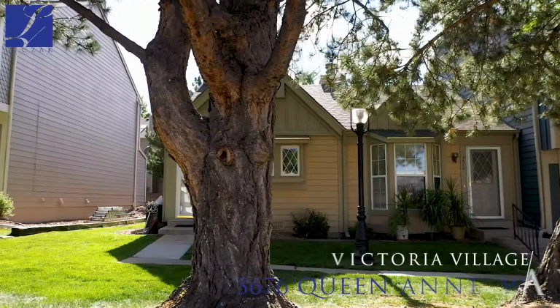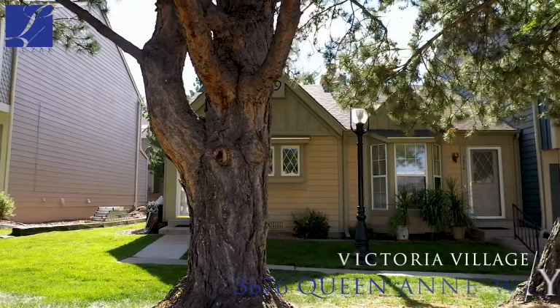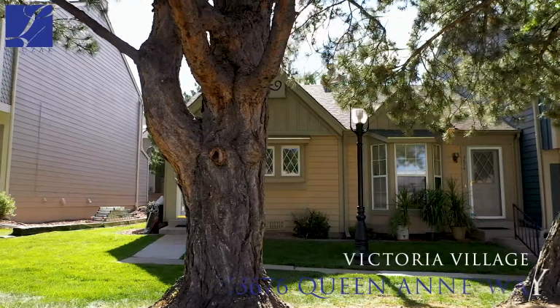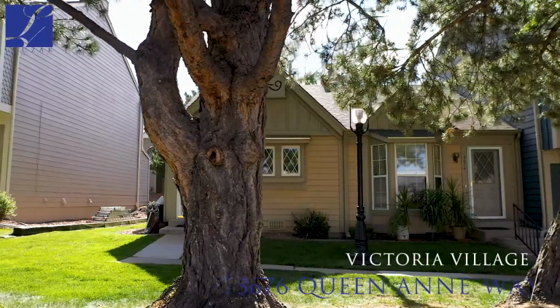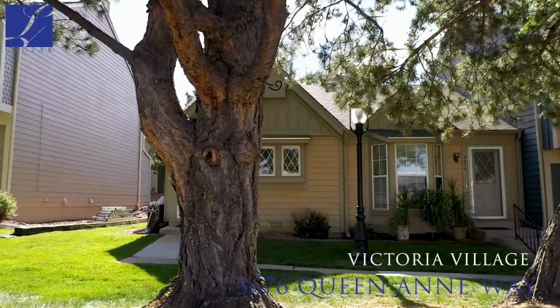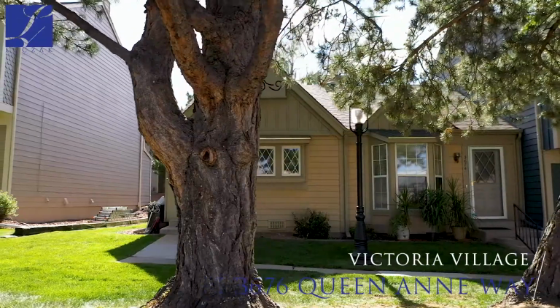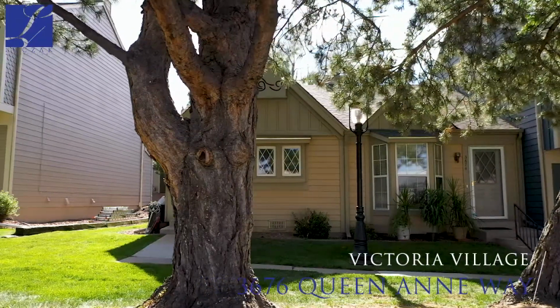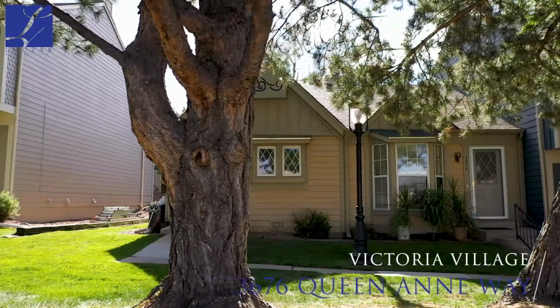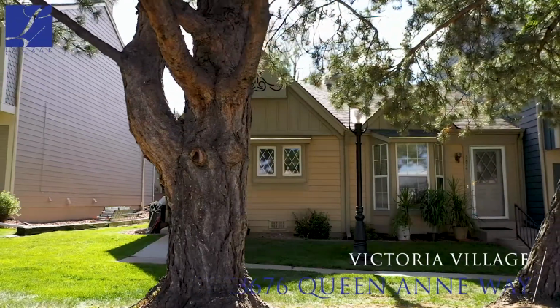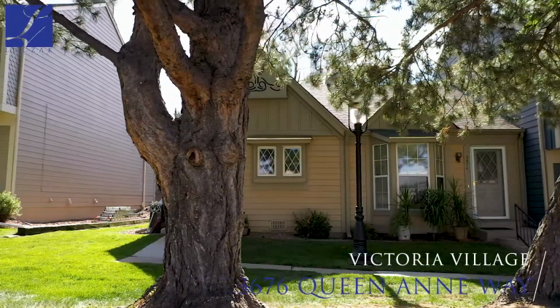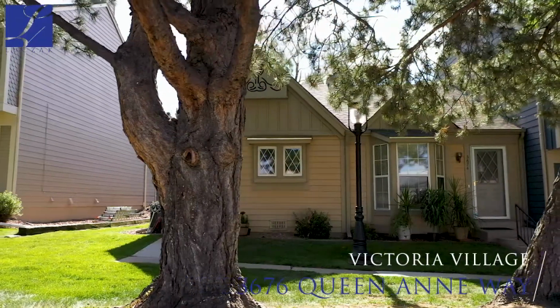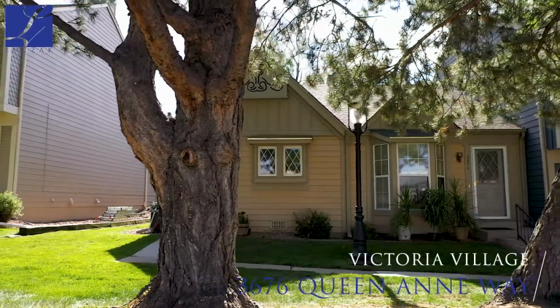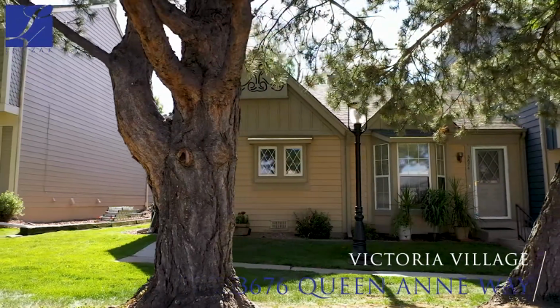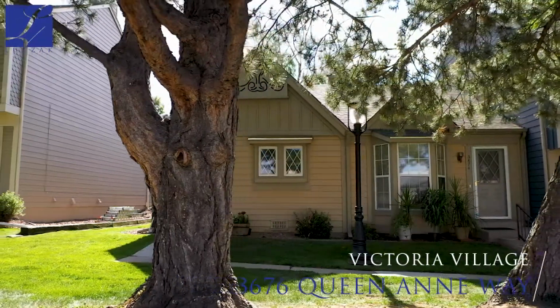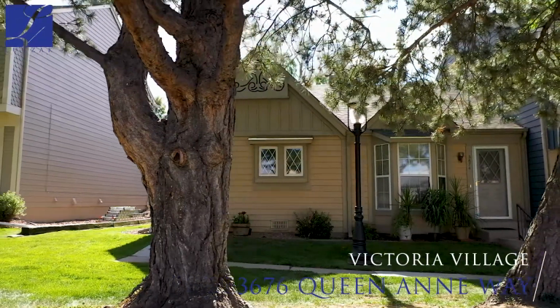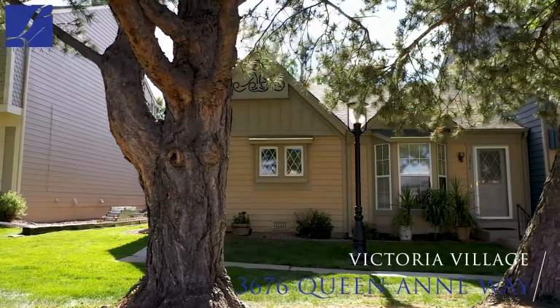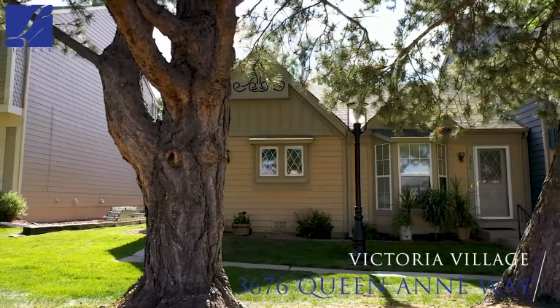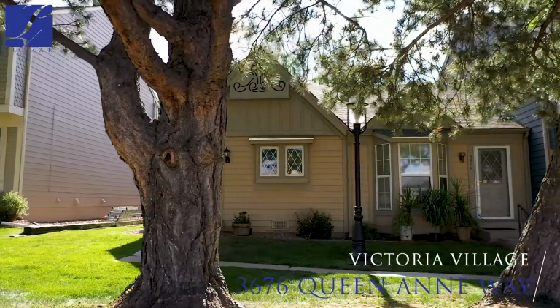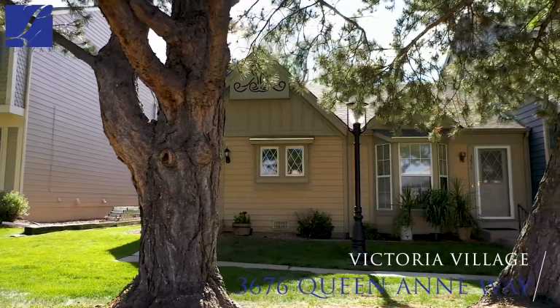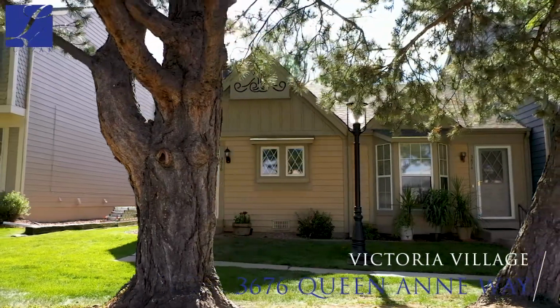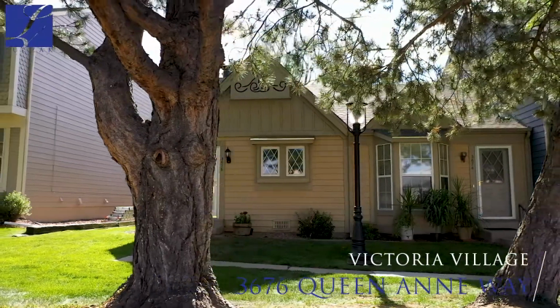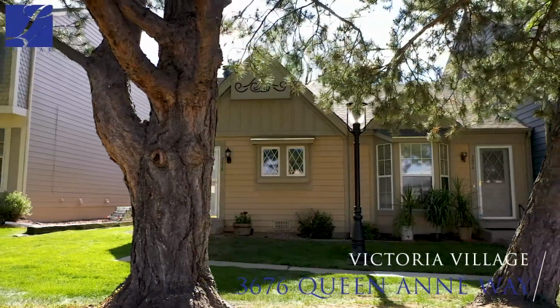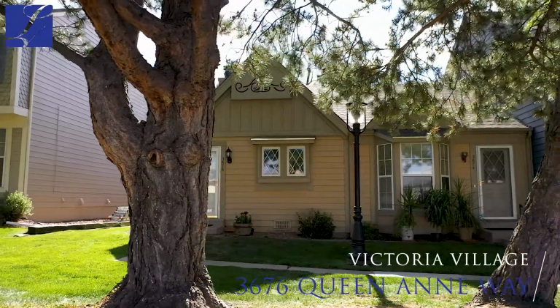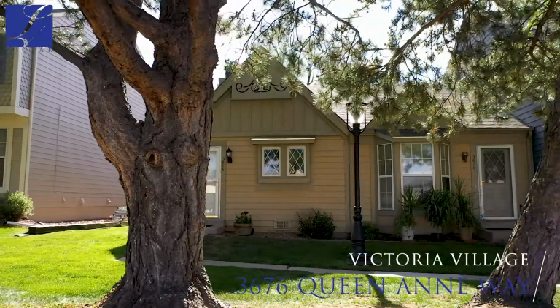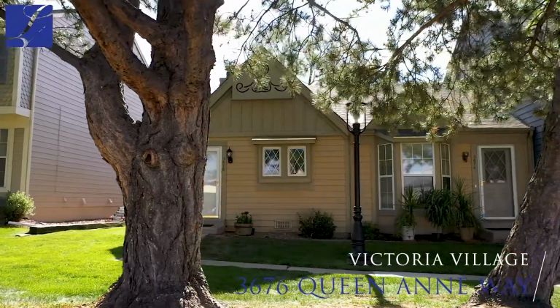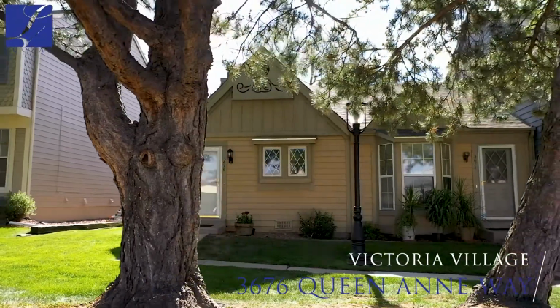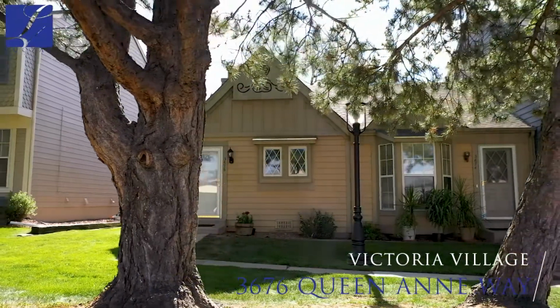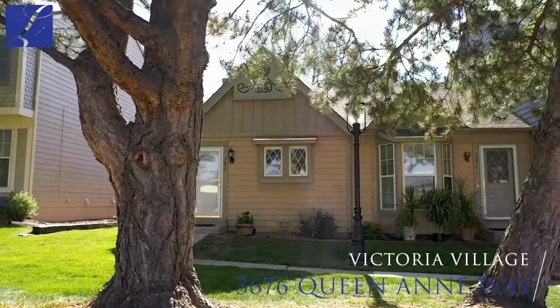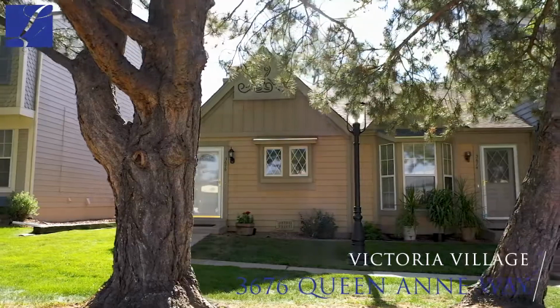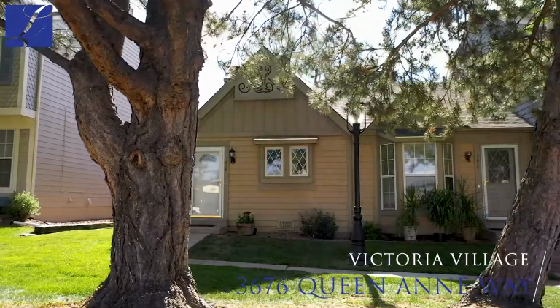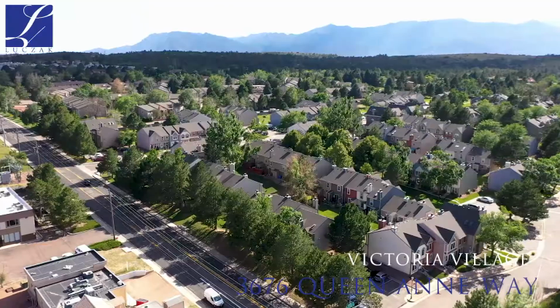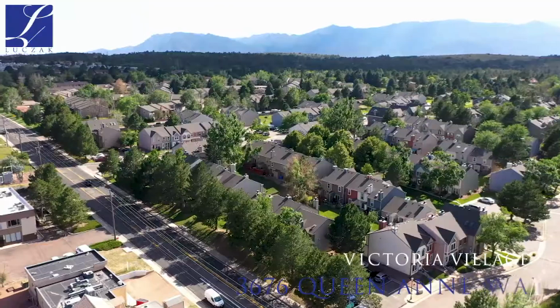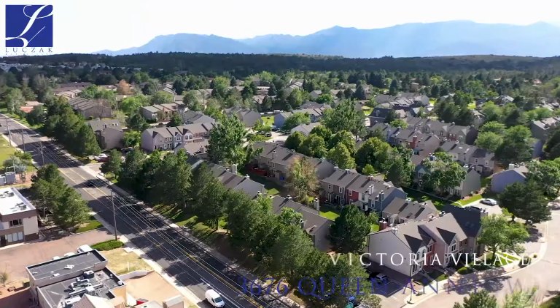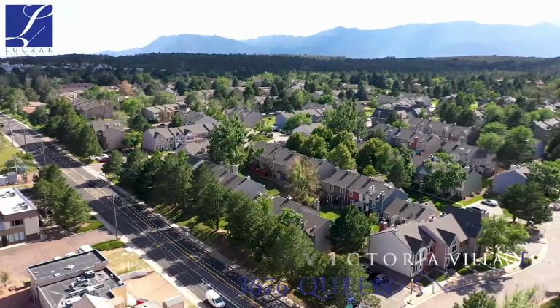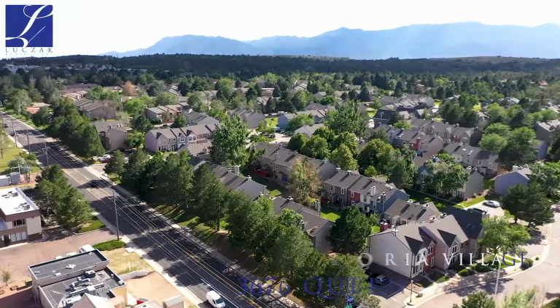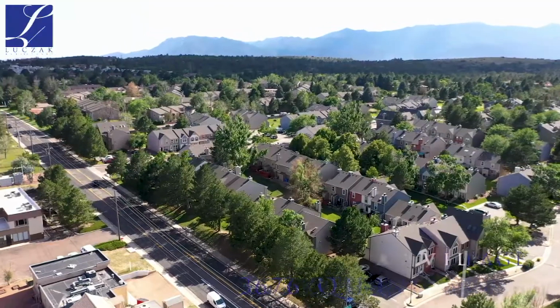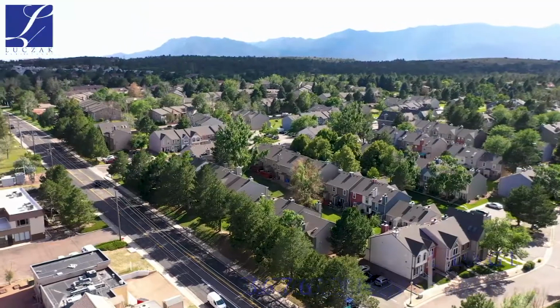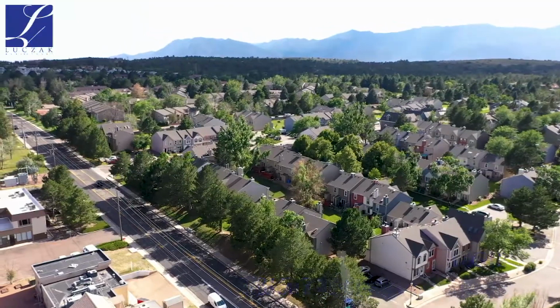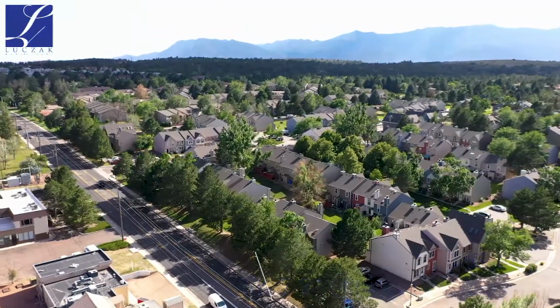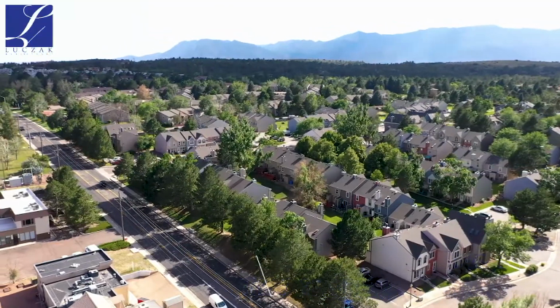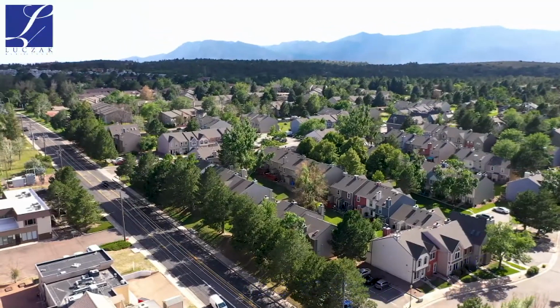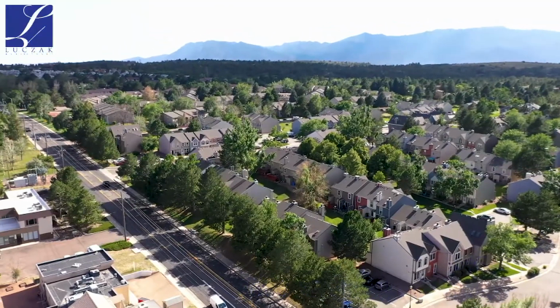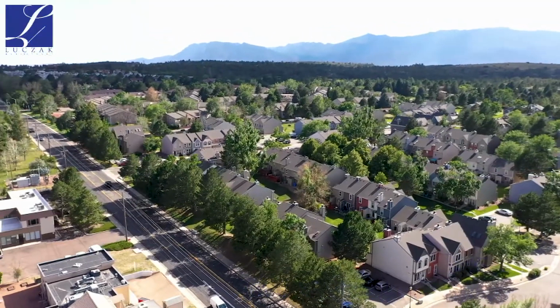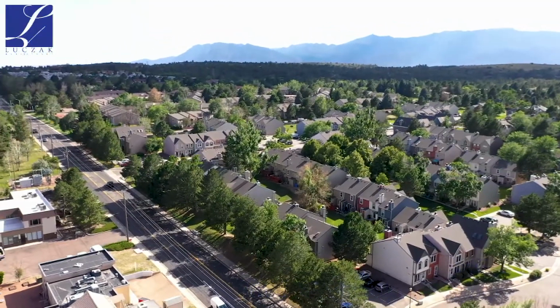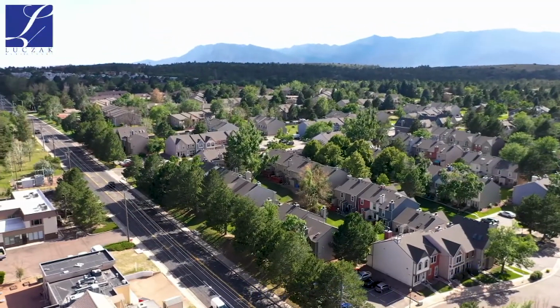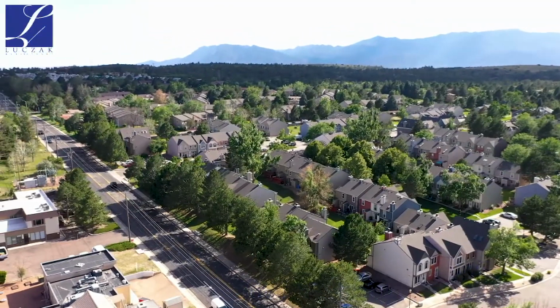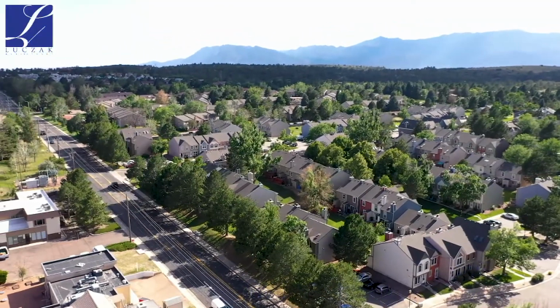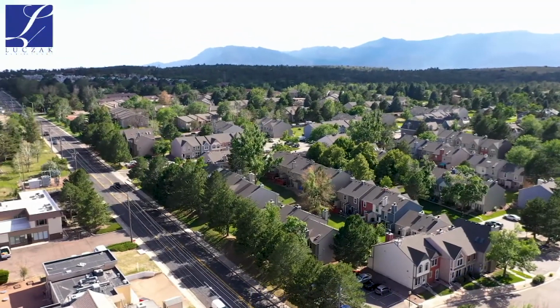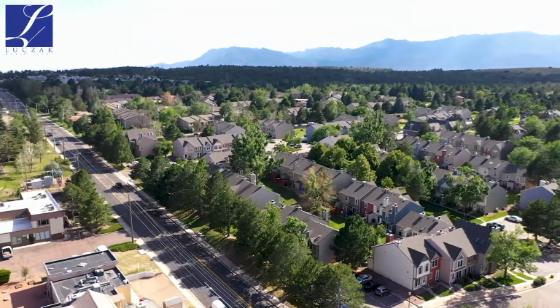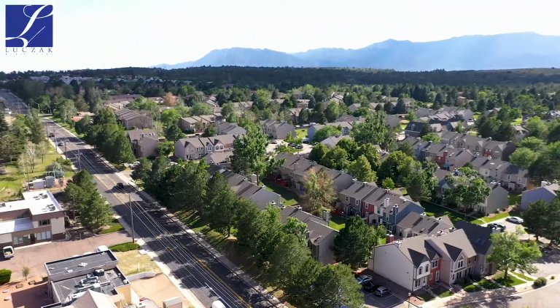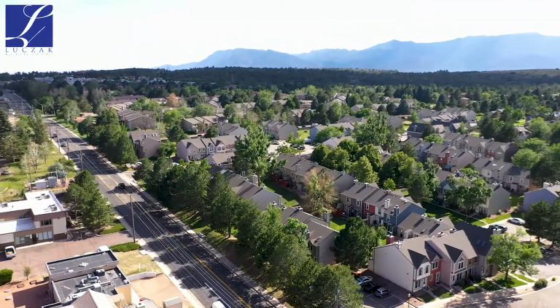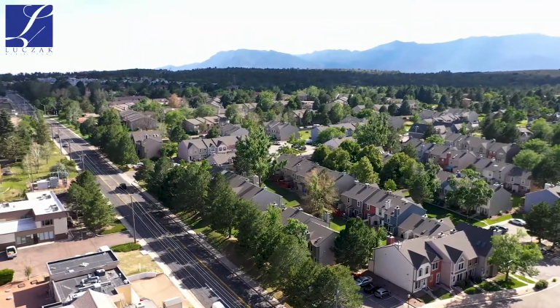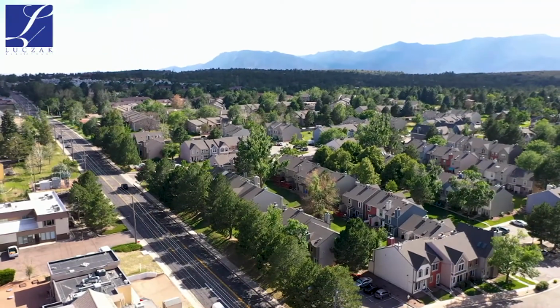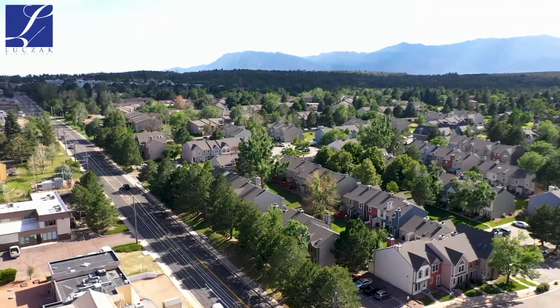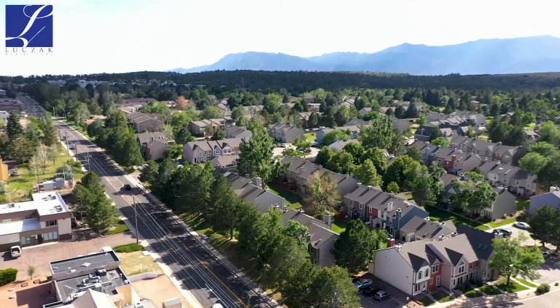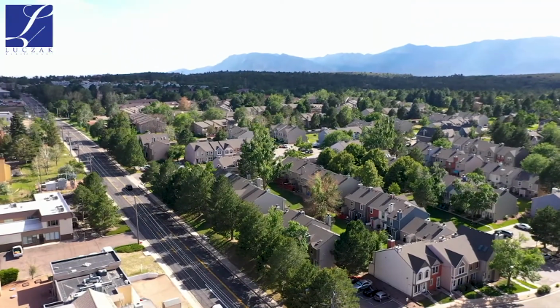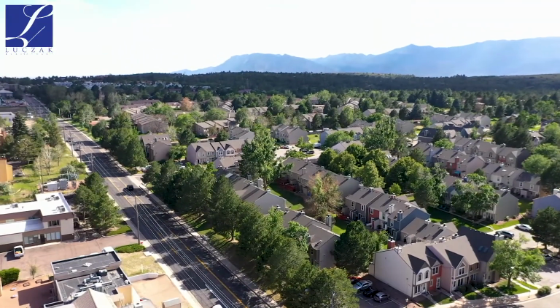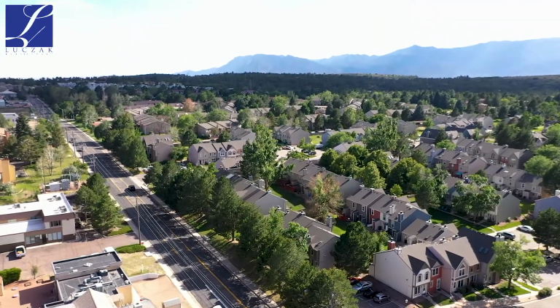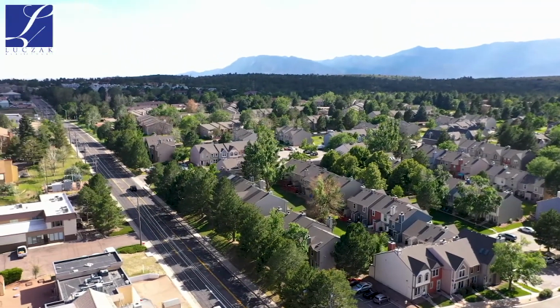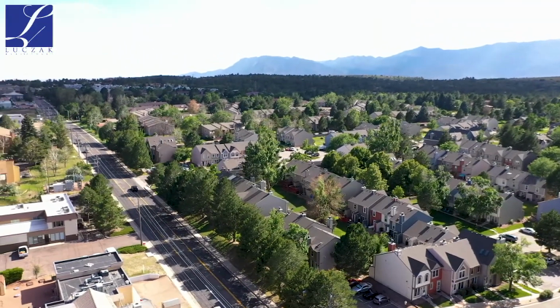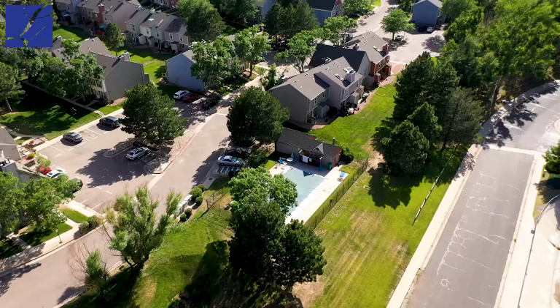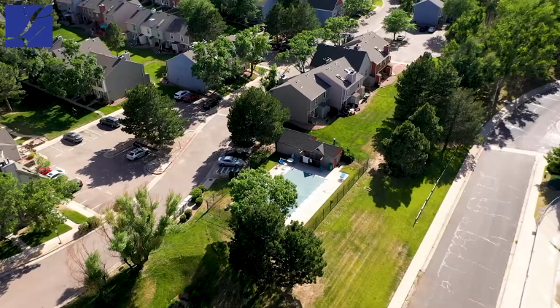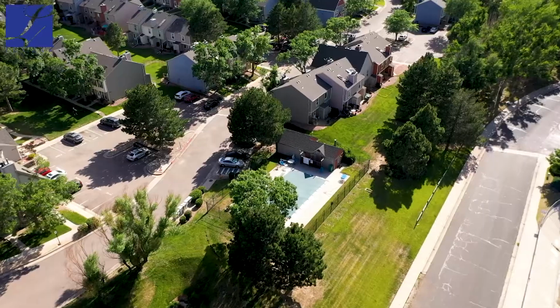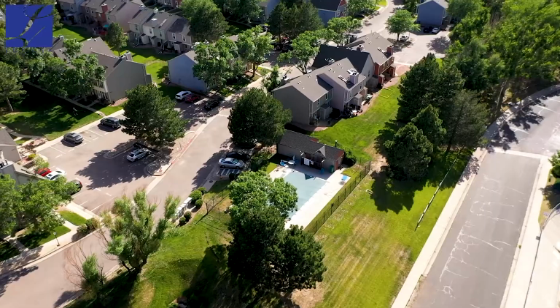This townhouse is located in the beautiful Victoria Village neighborhood. Shopping close by, we've got restaurants, we've got parks nearby.